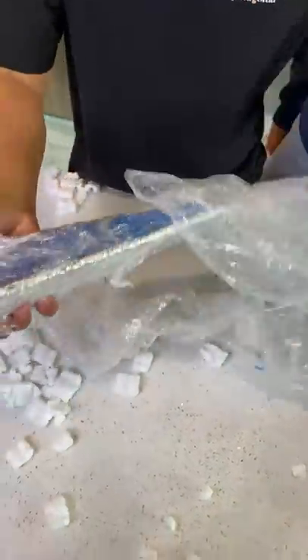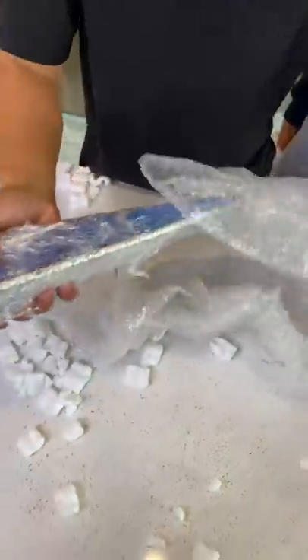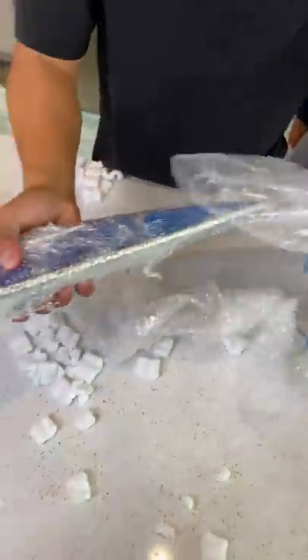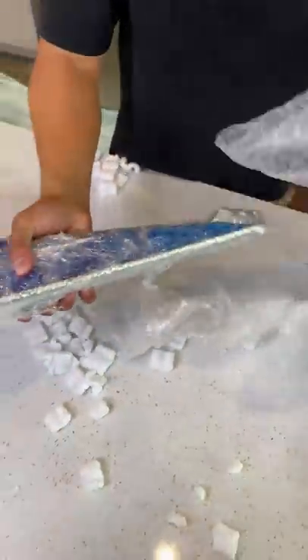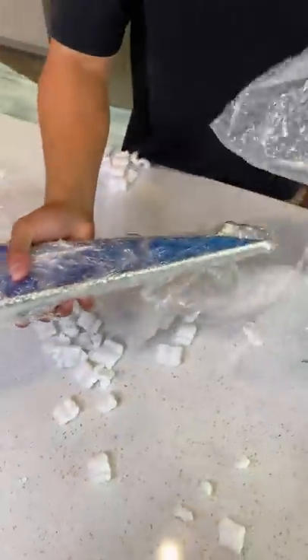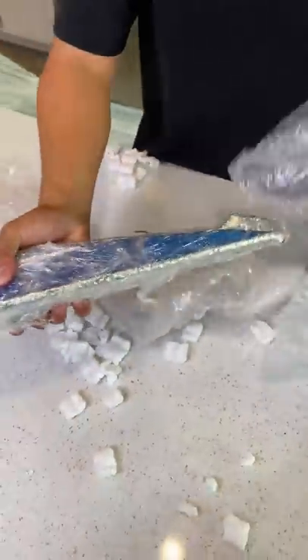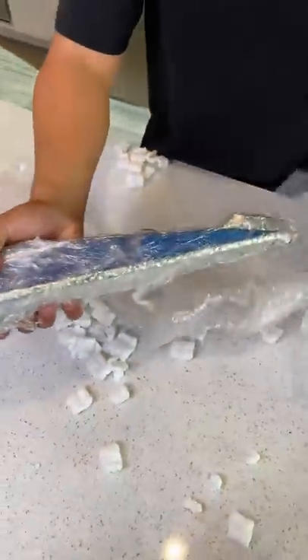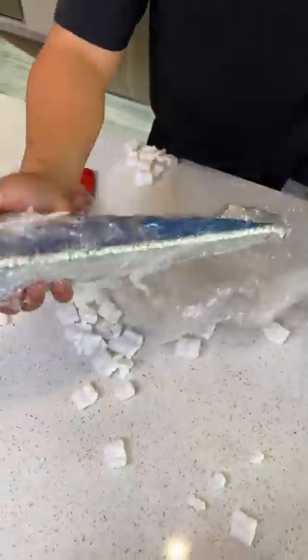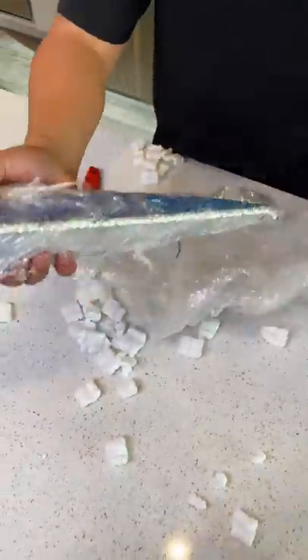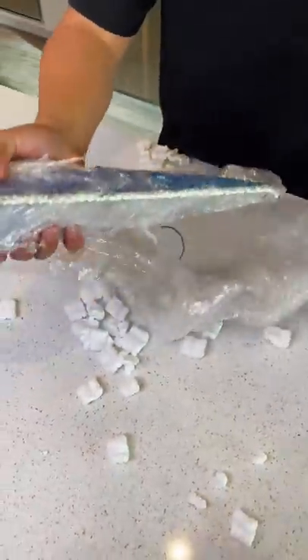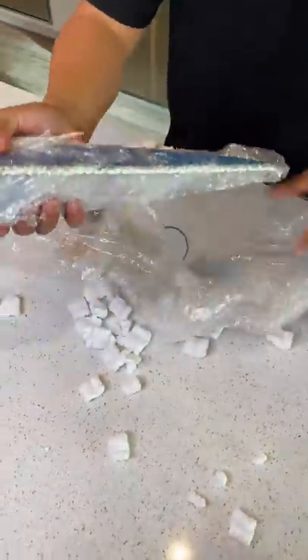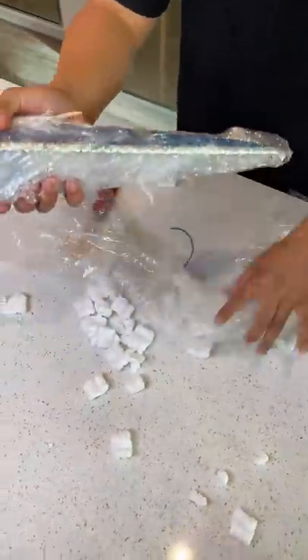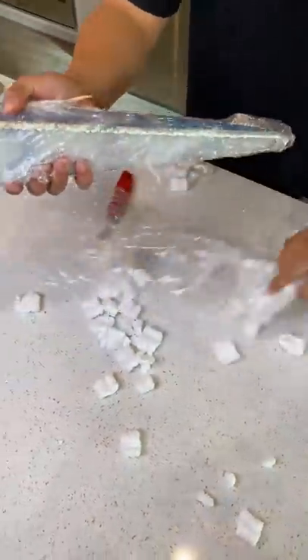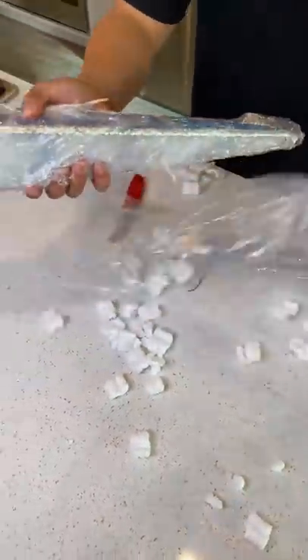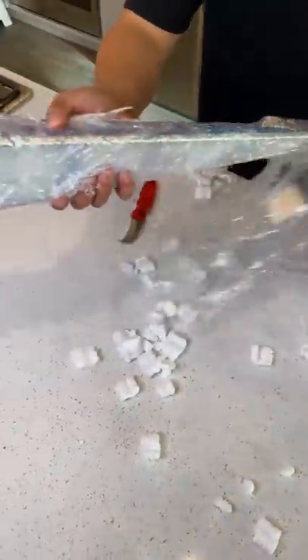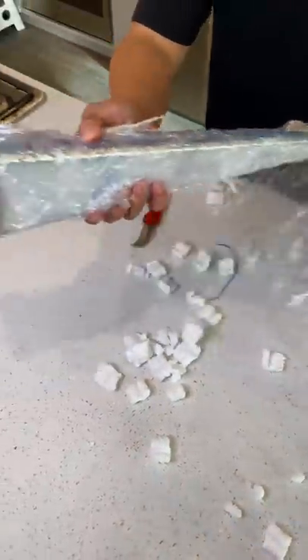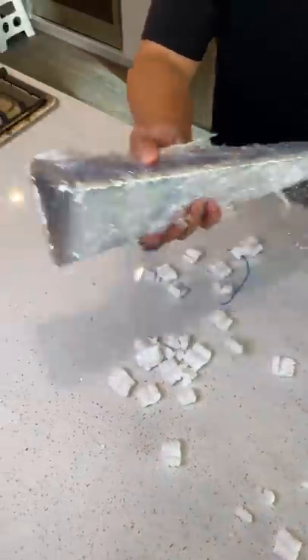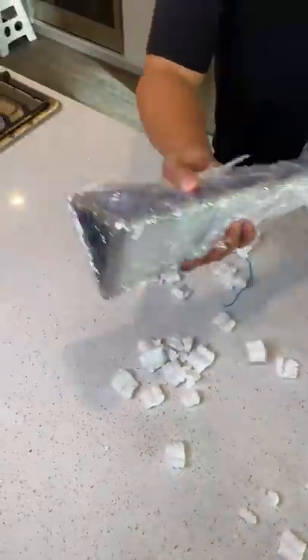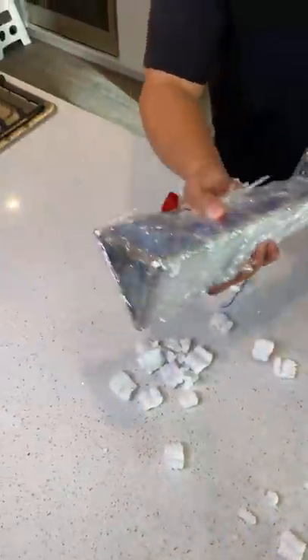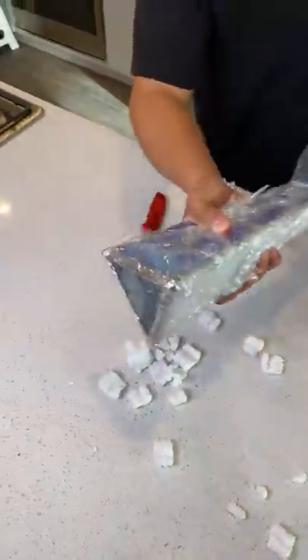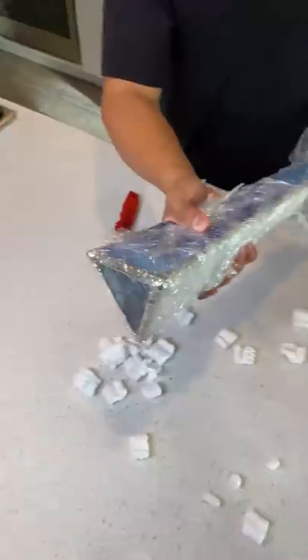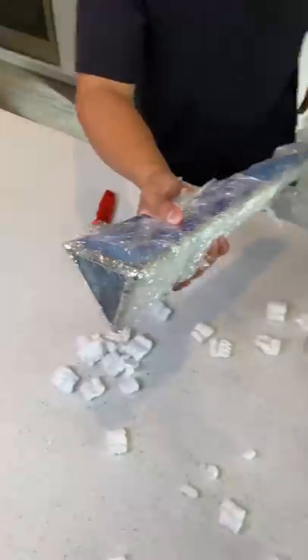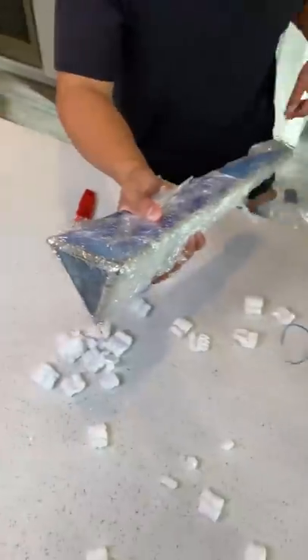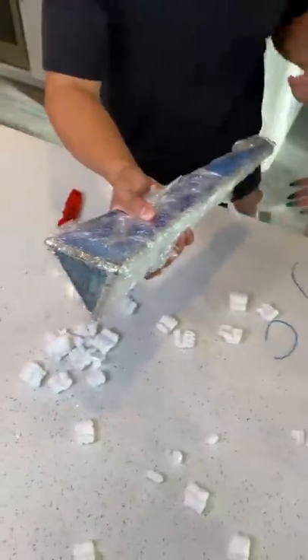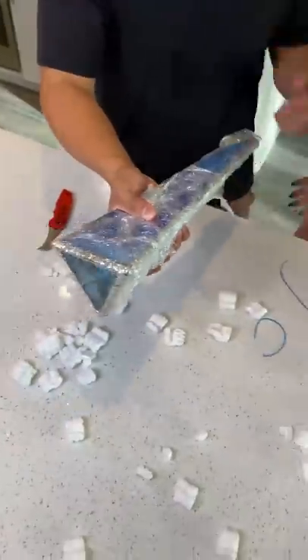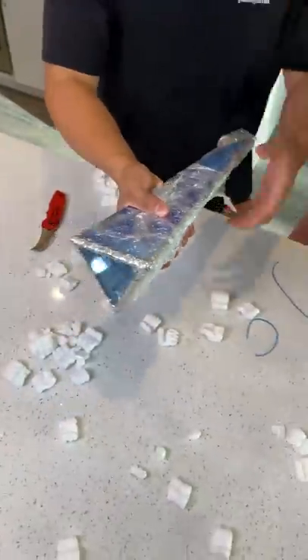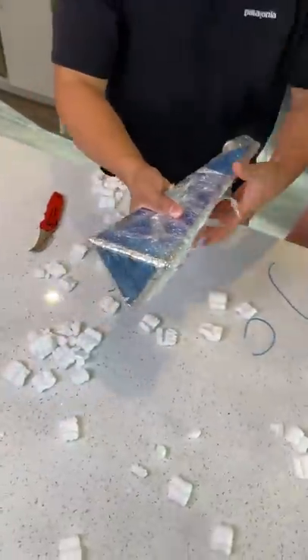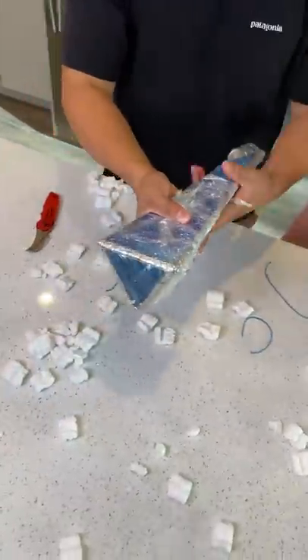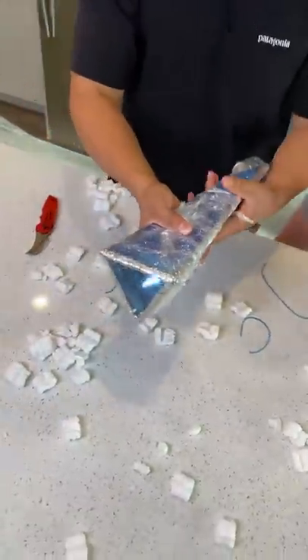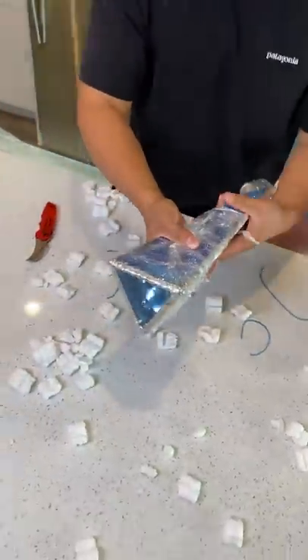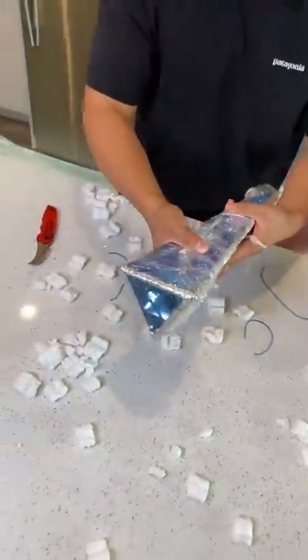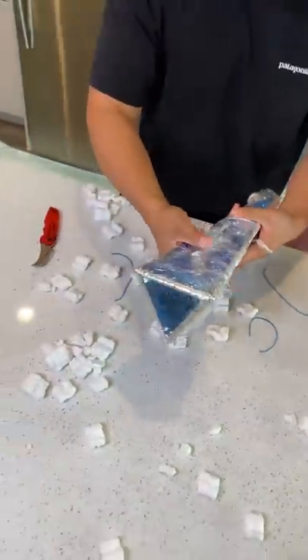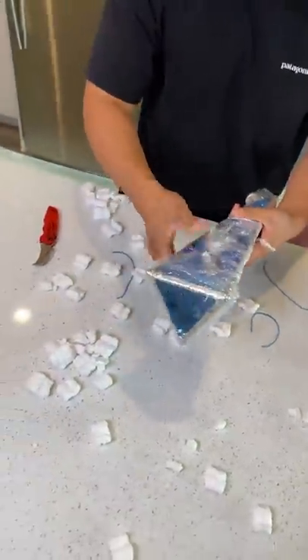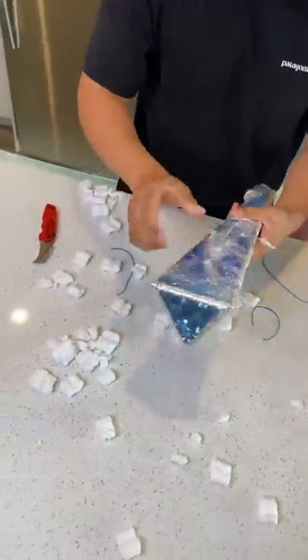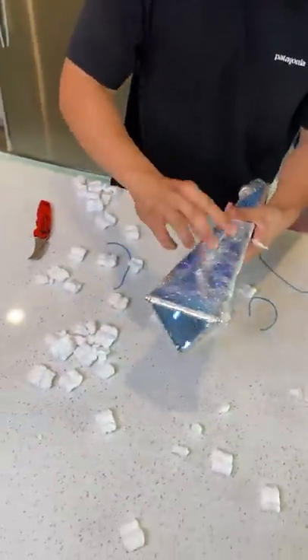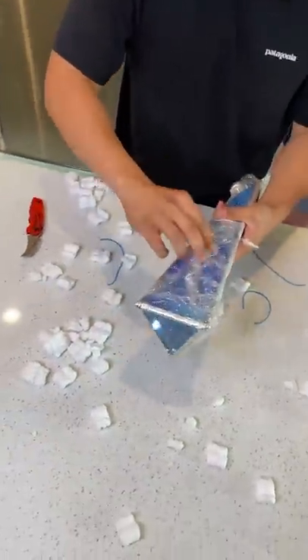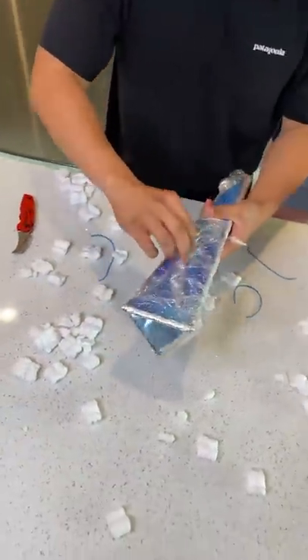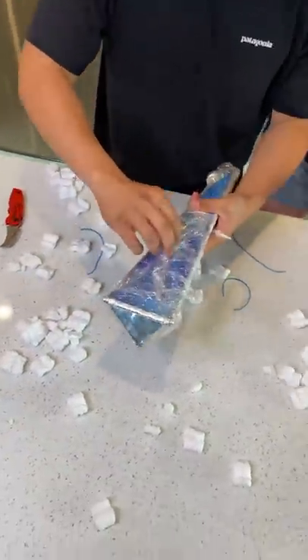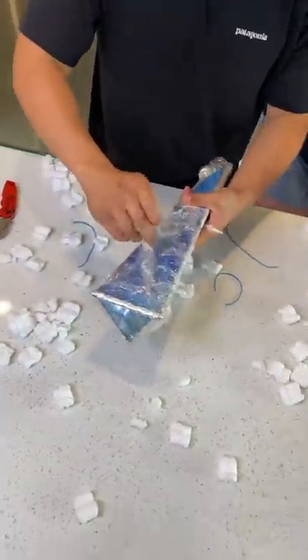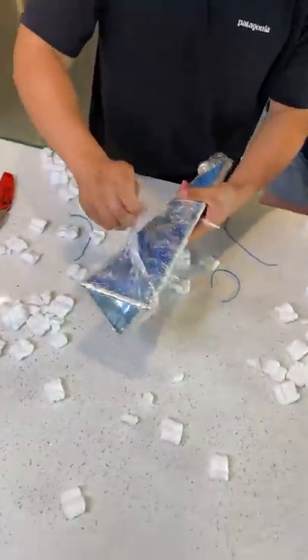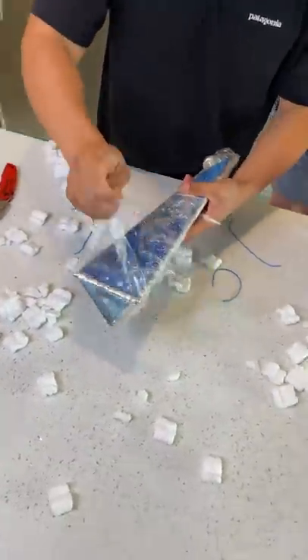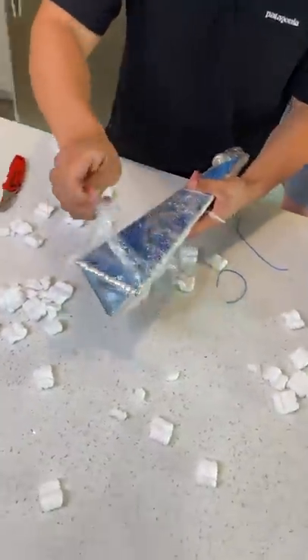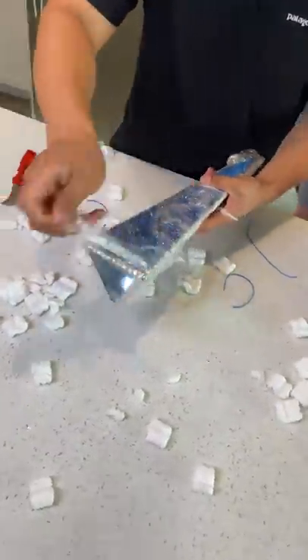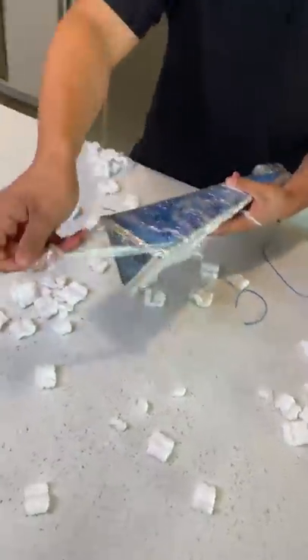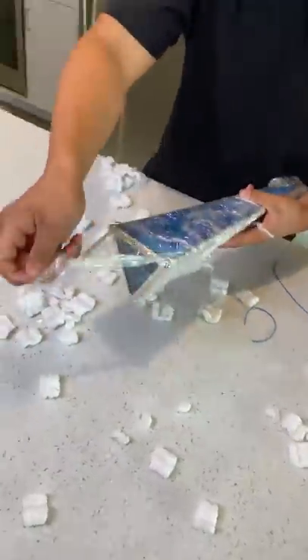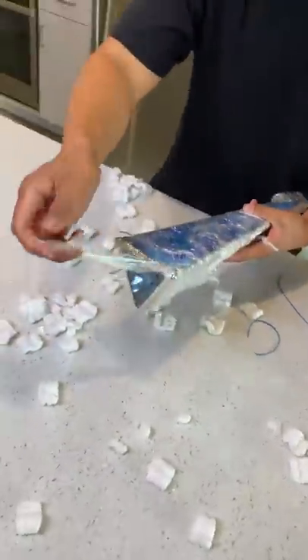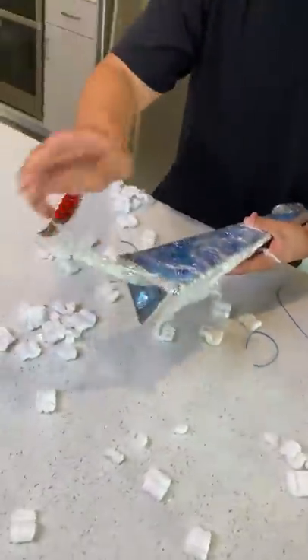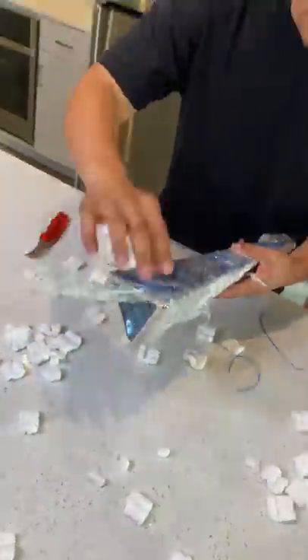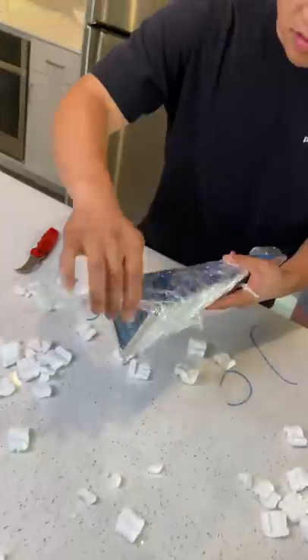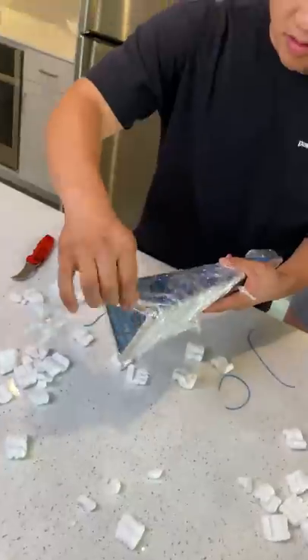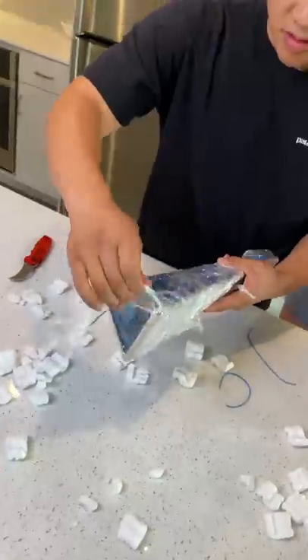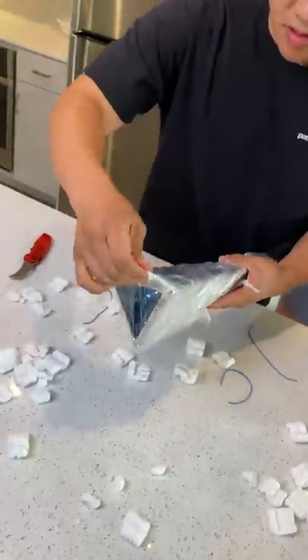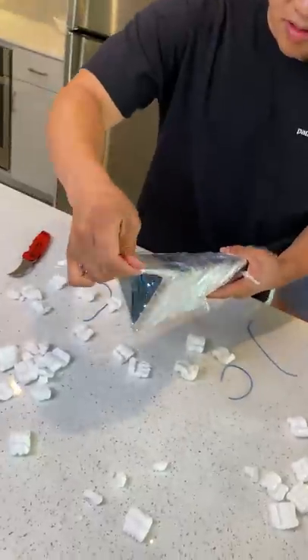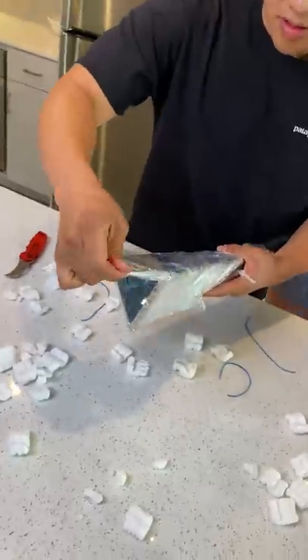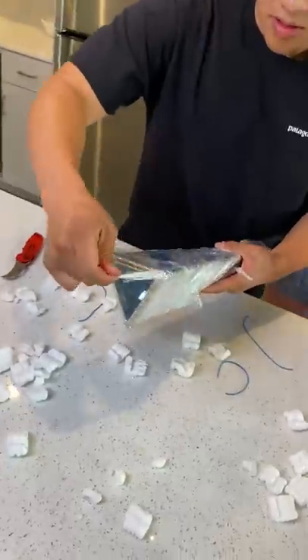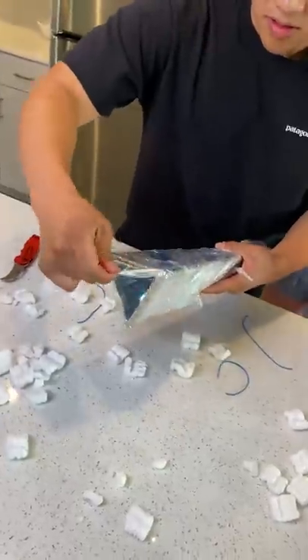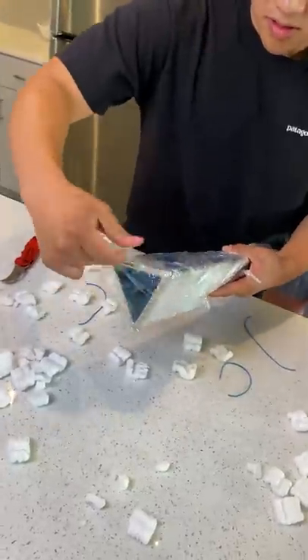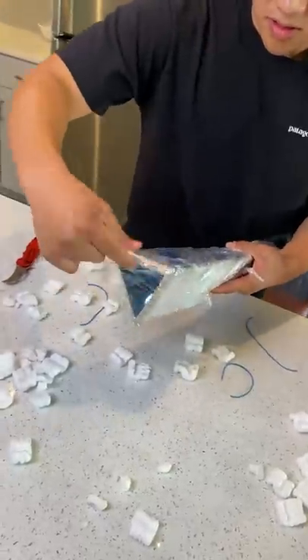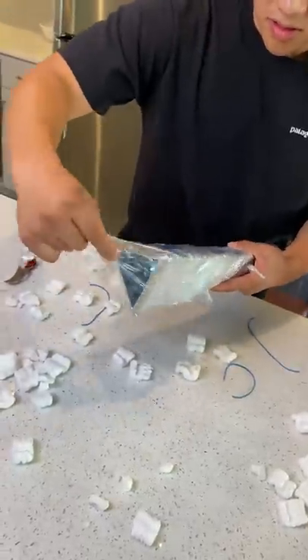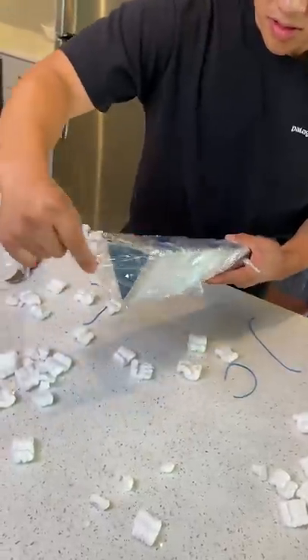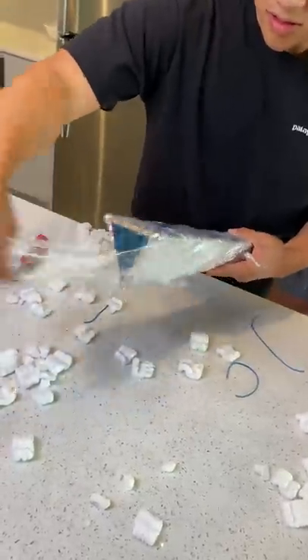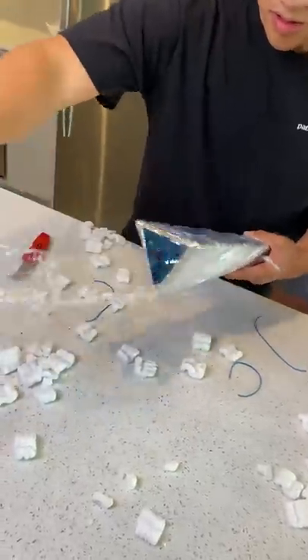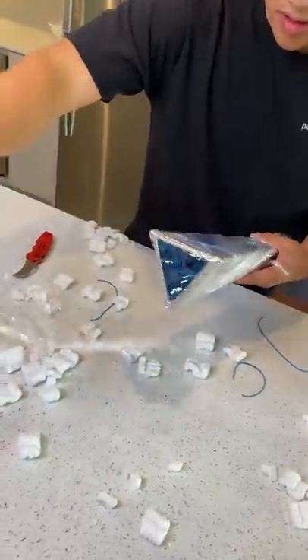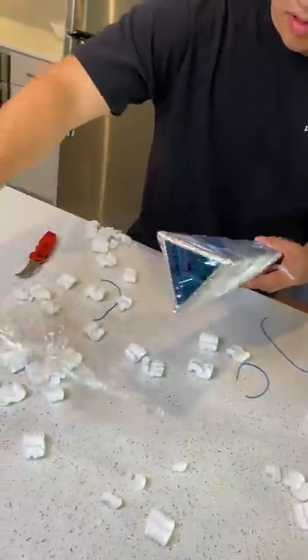I mean, I used to play with them as a kid. Whoa. Yeah, but this is insane. I can't see inside. Whoa, whoa, whoa, wait, wait, wait.